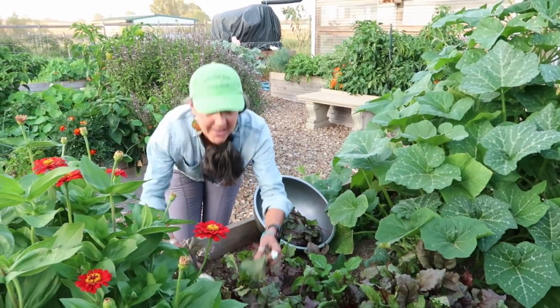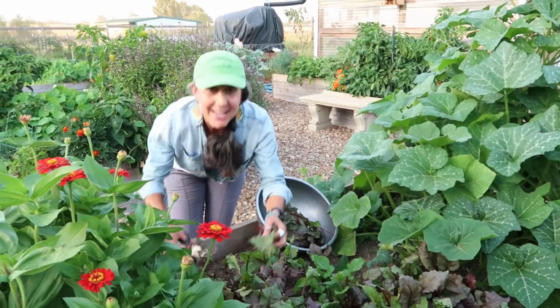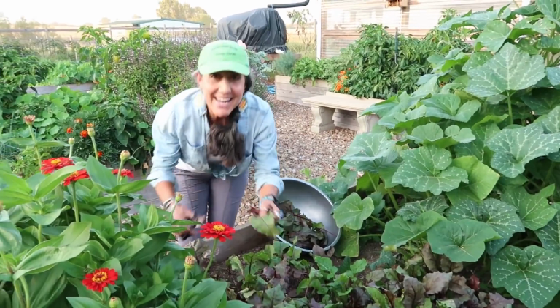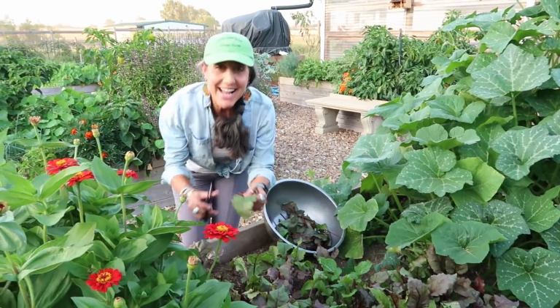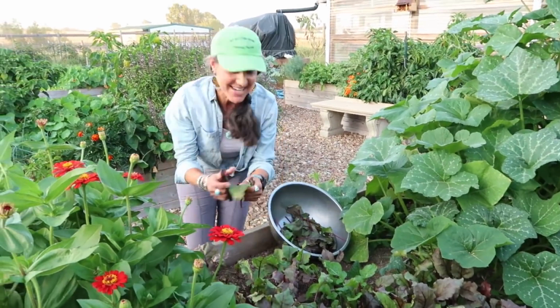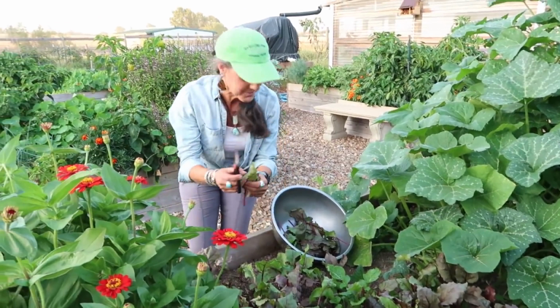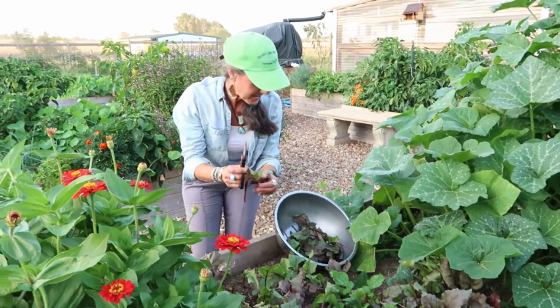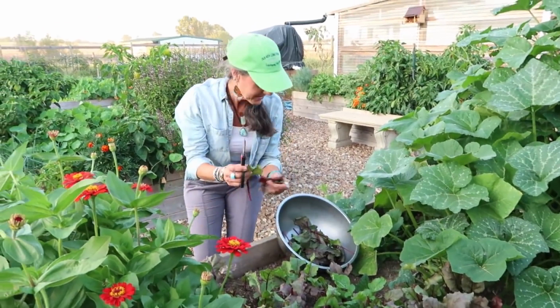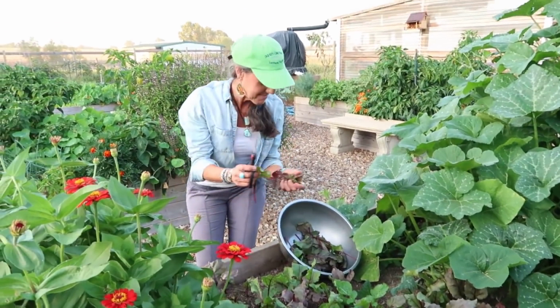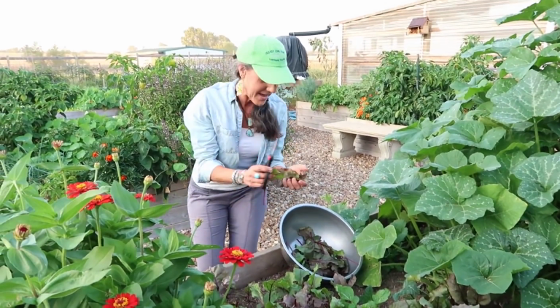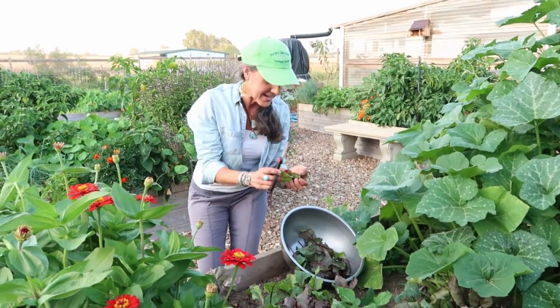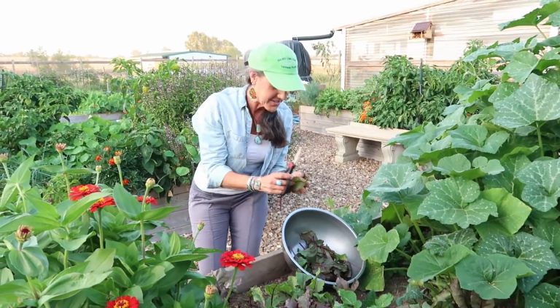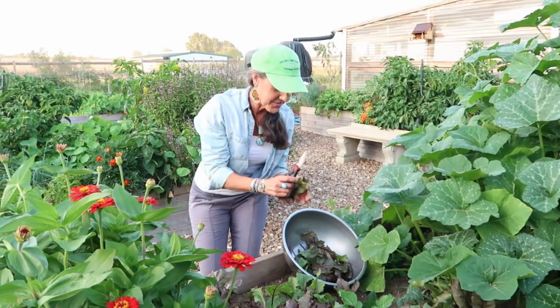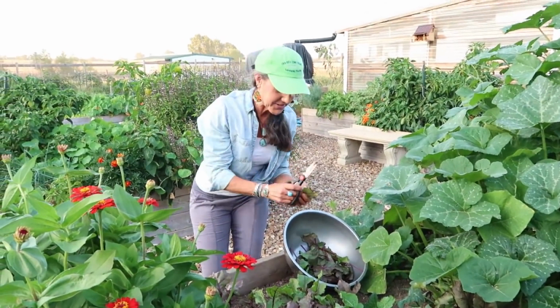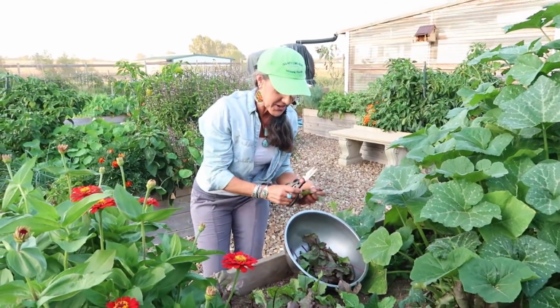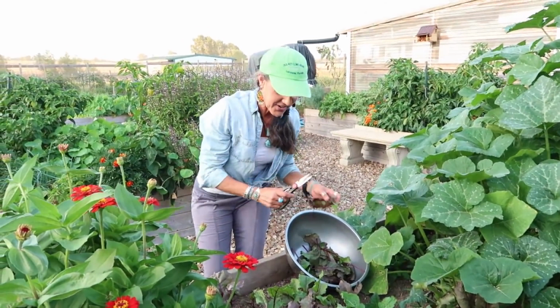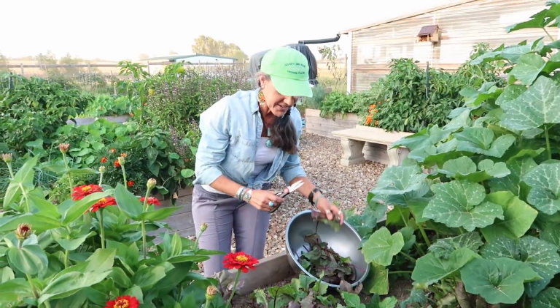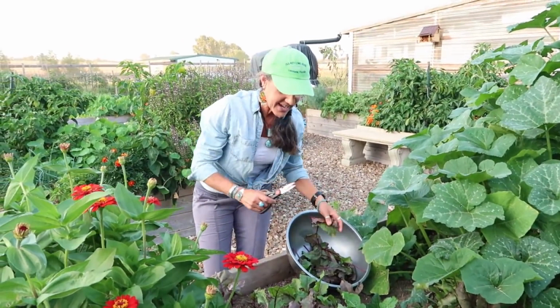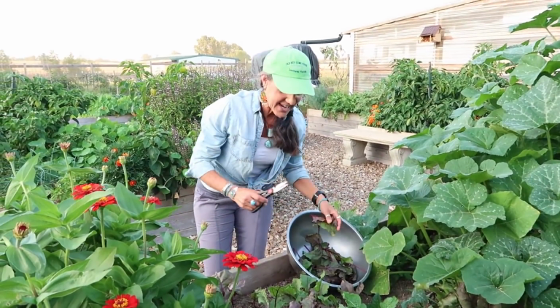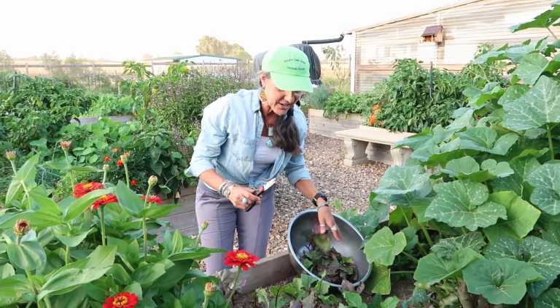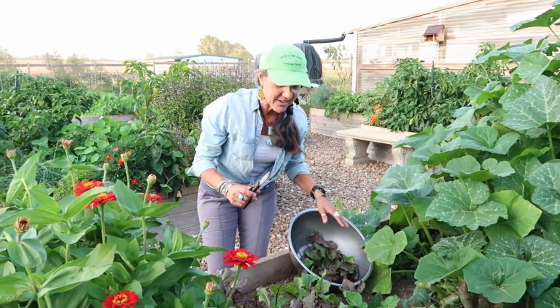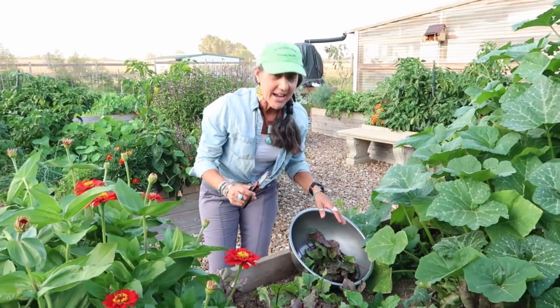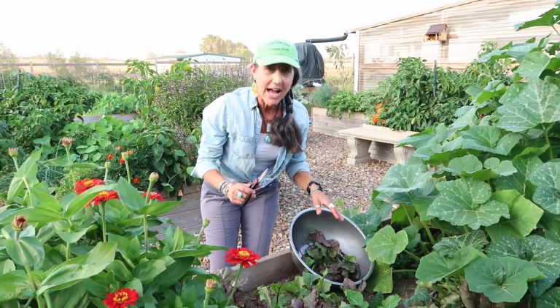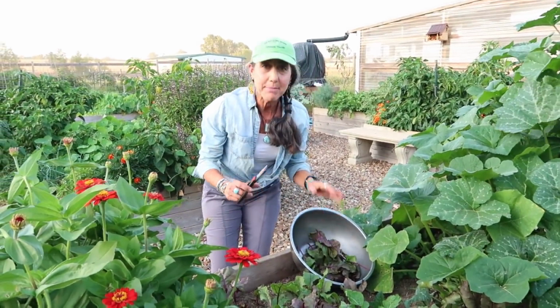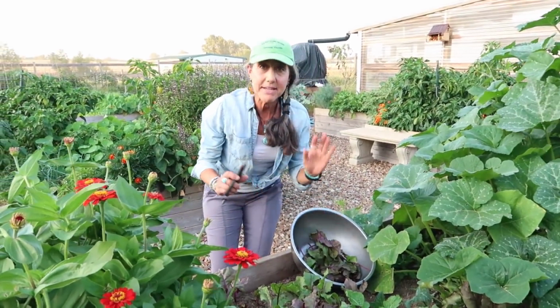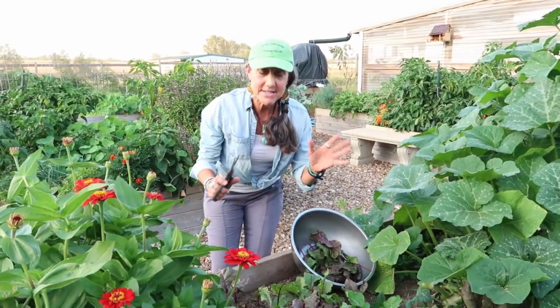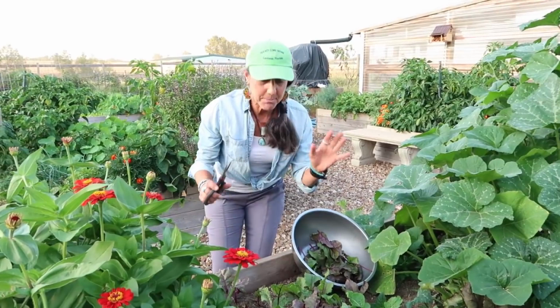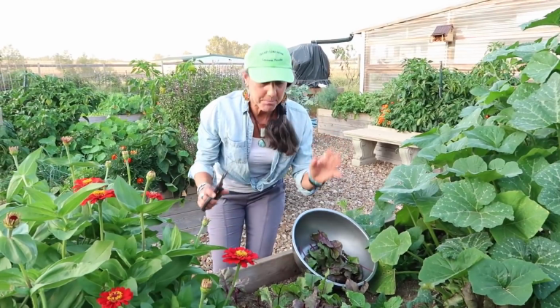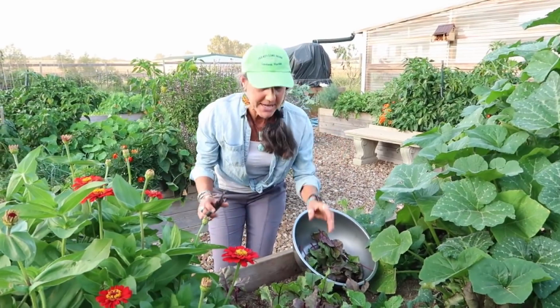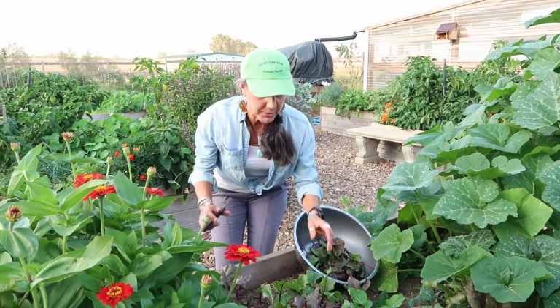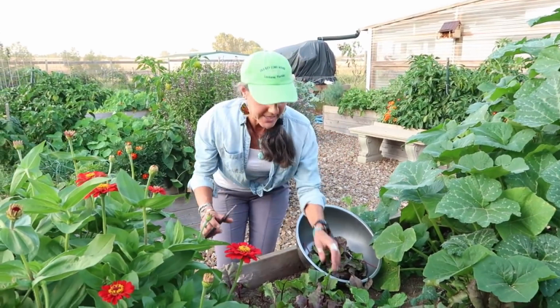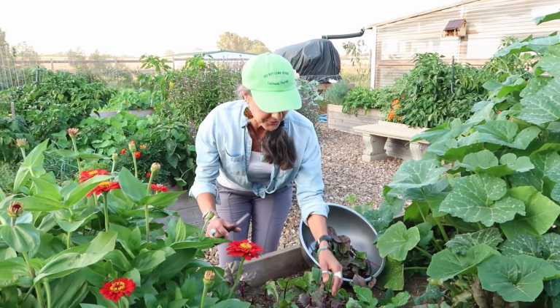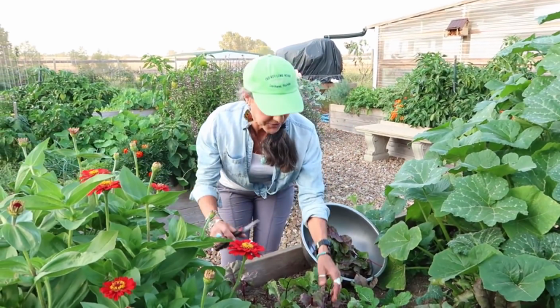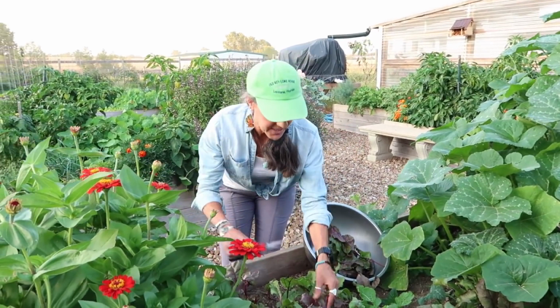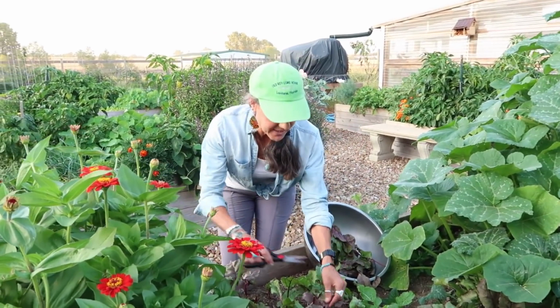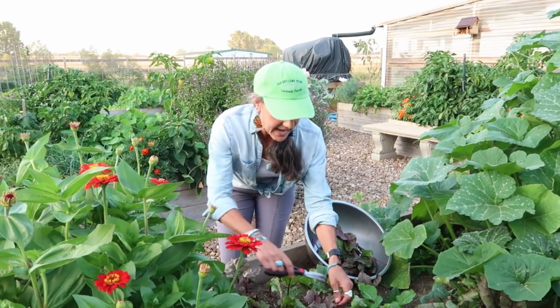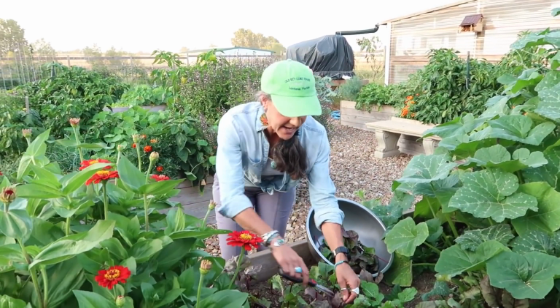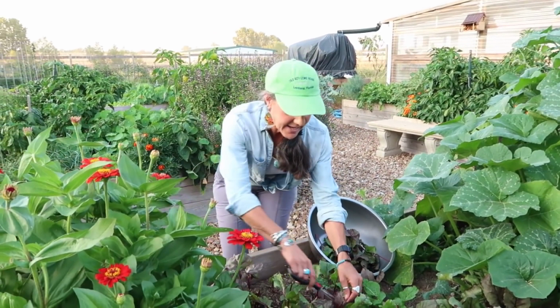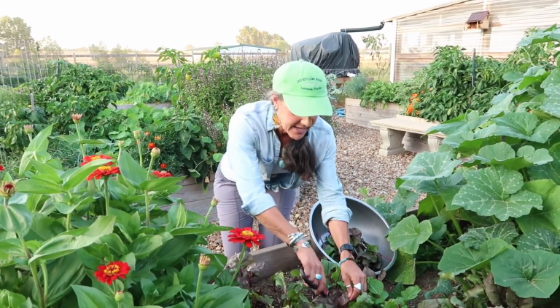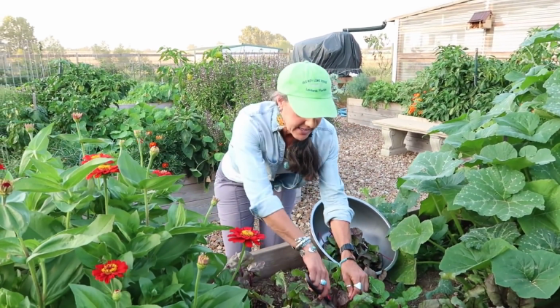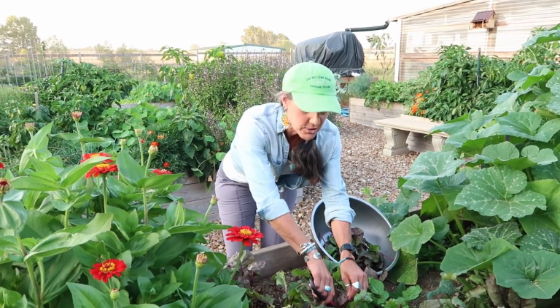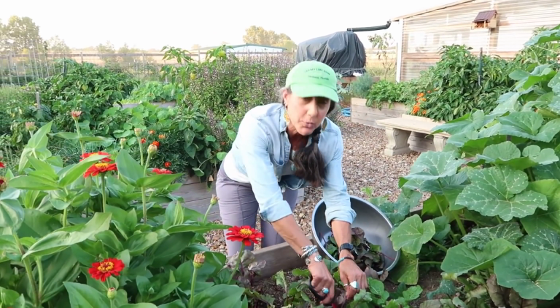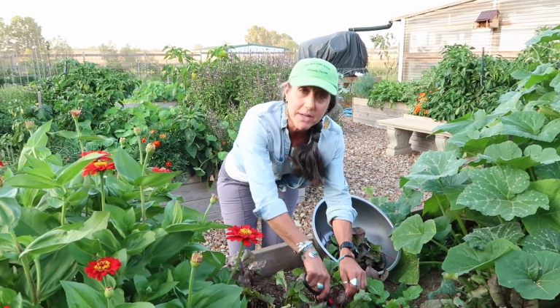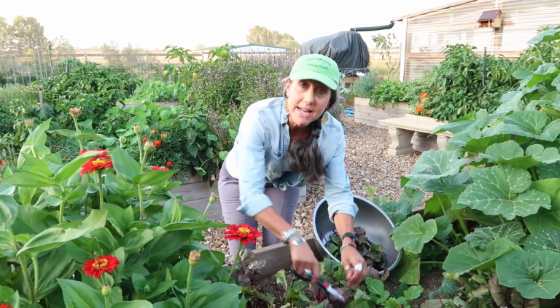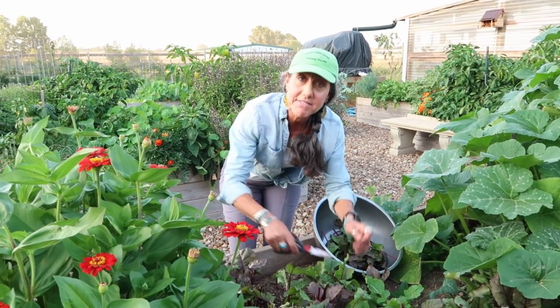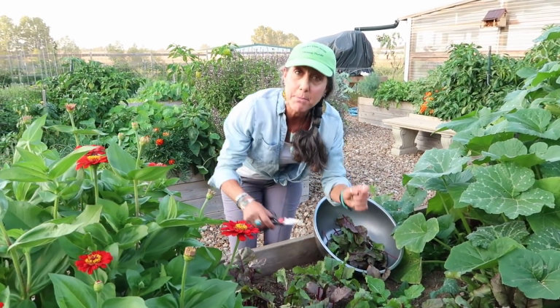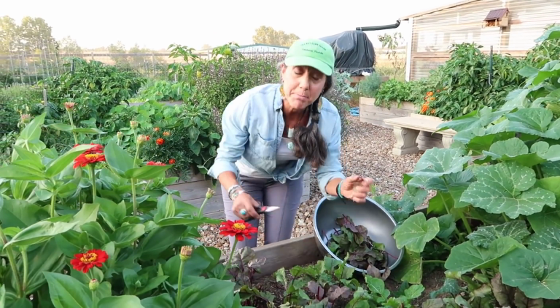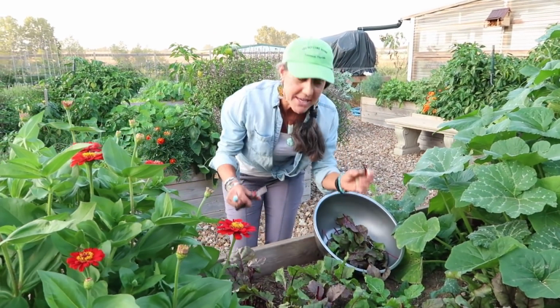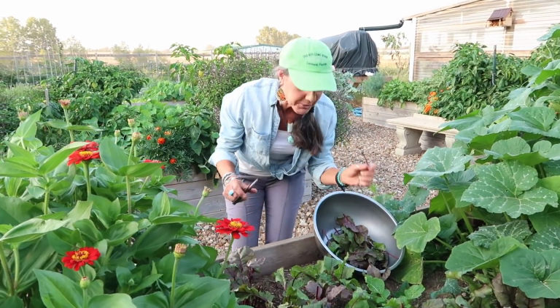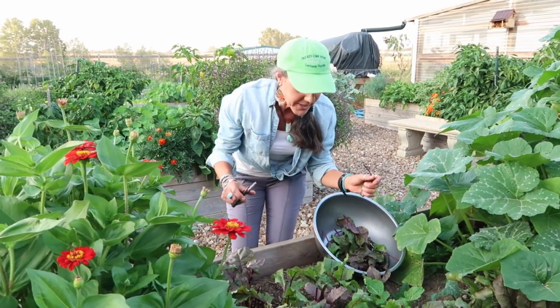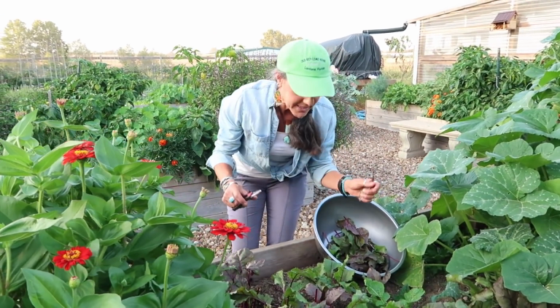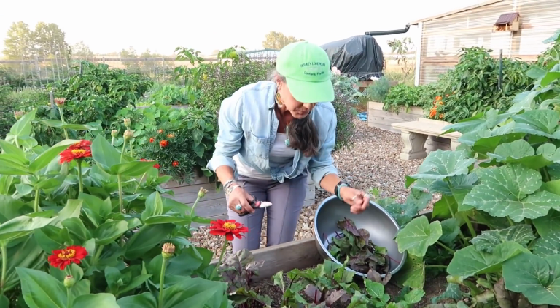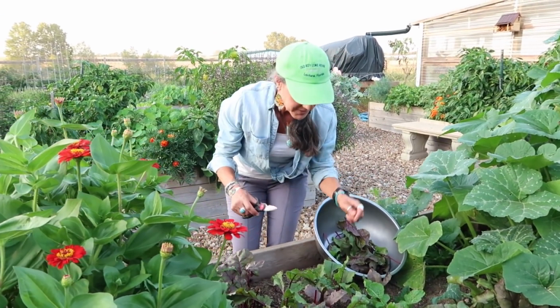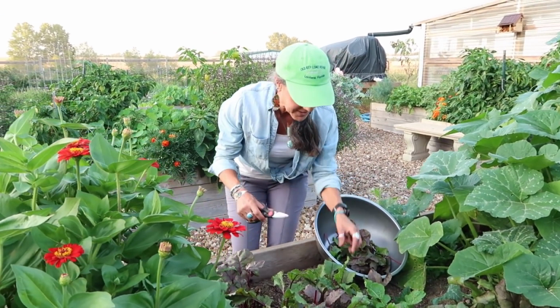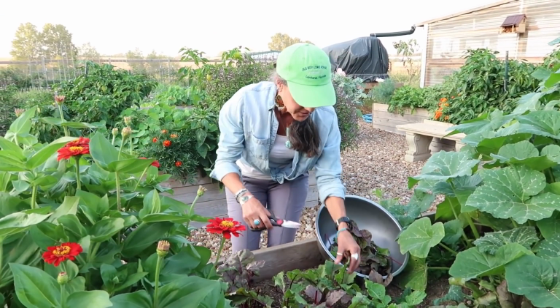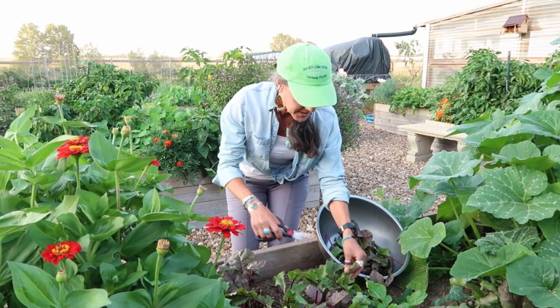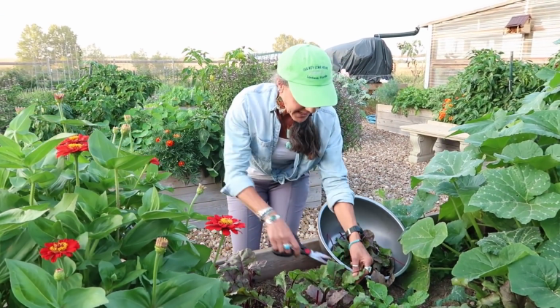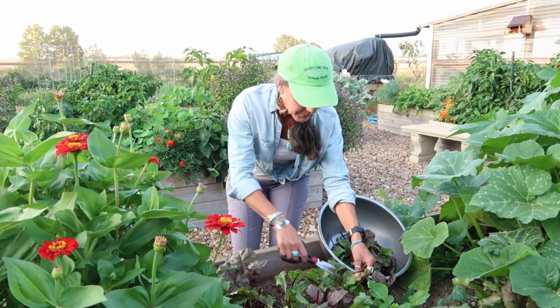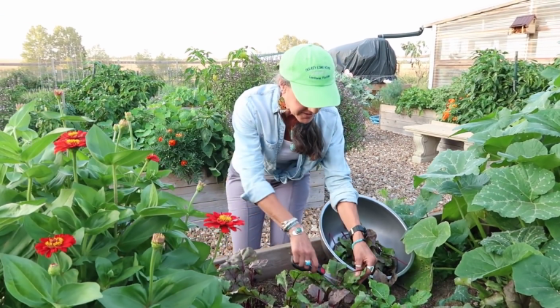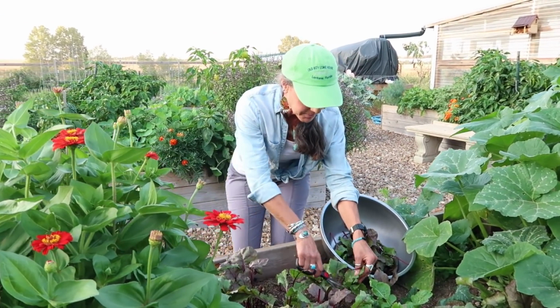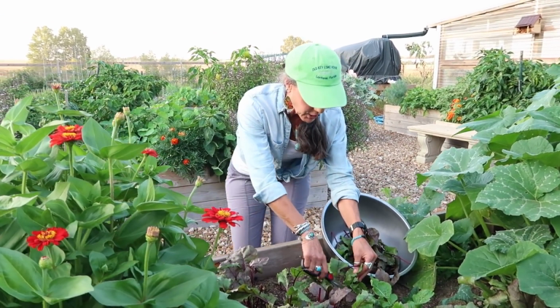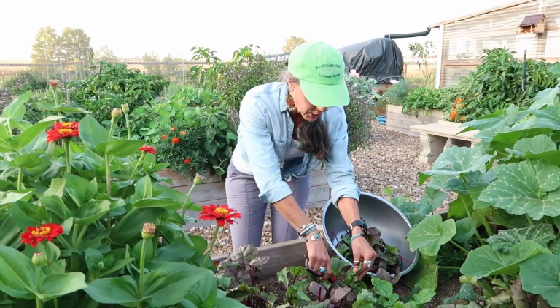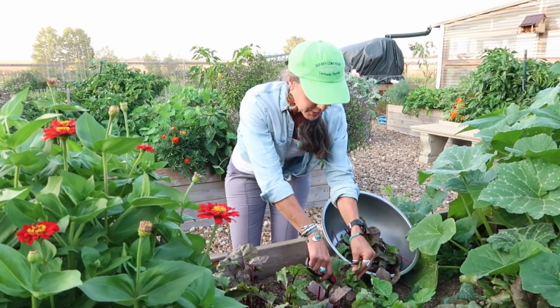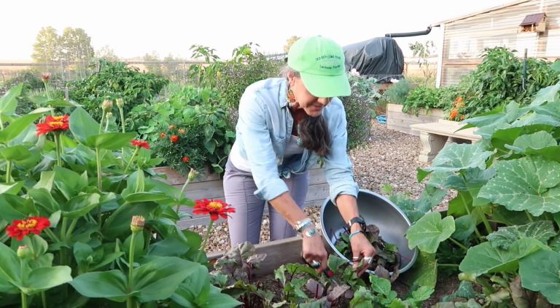Hey guys, welcome back to the garden here. I'm getting some beet greens for Doug and I because we're going to have some beet greens with dinner tonight with some herbs.